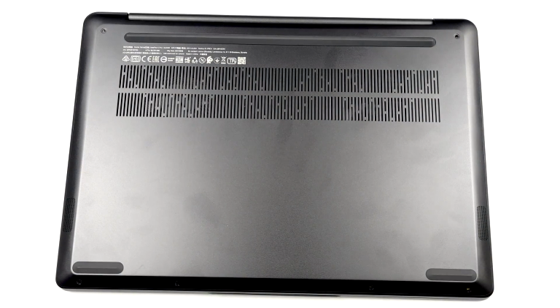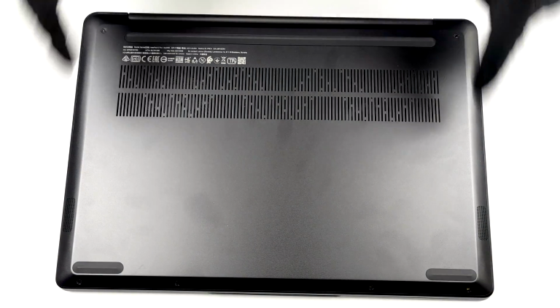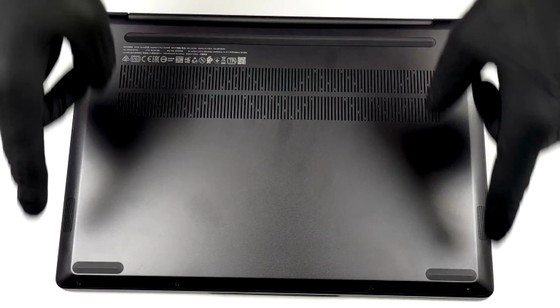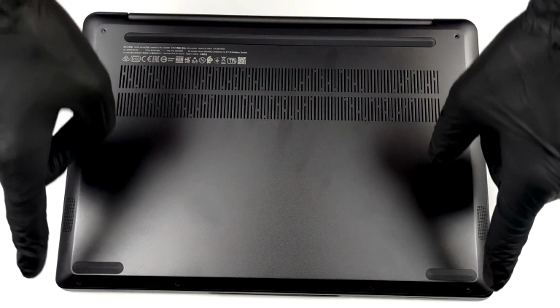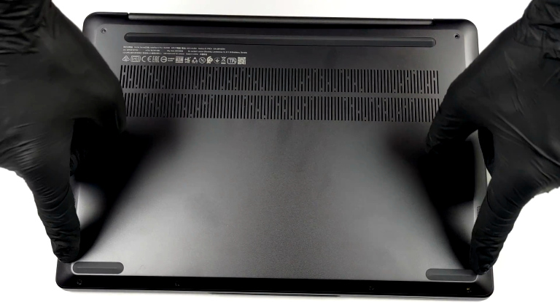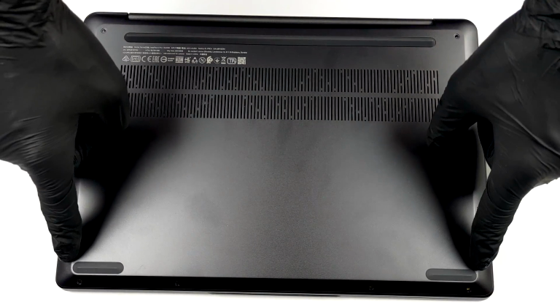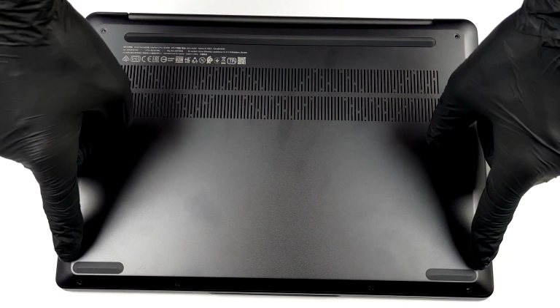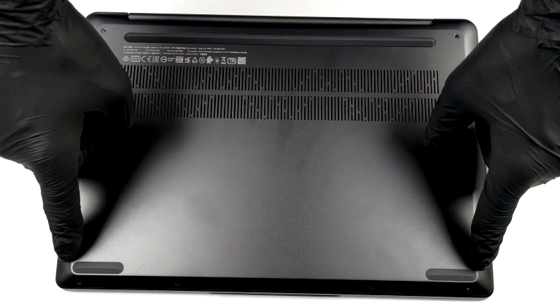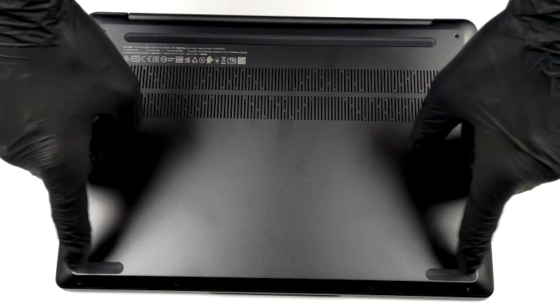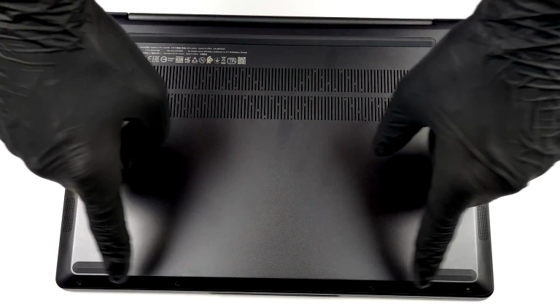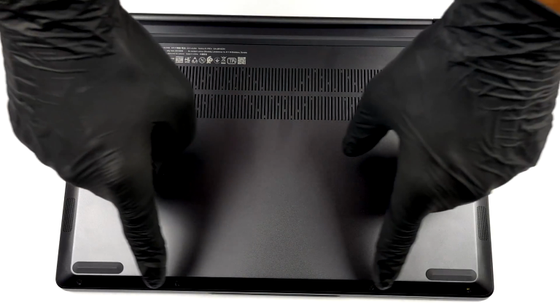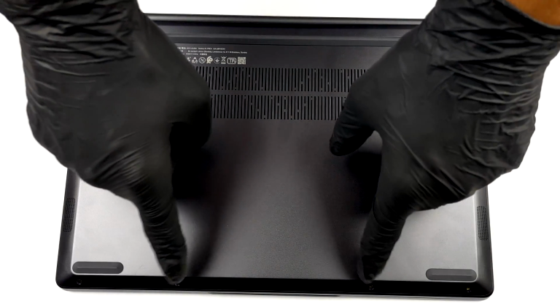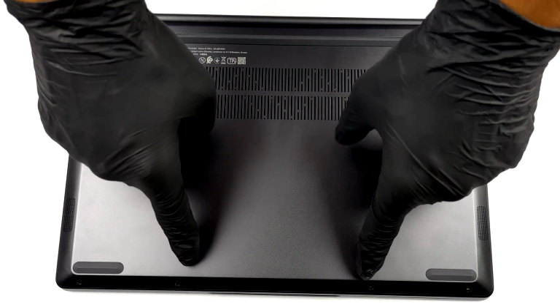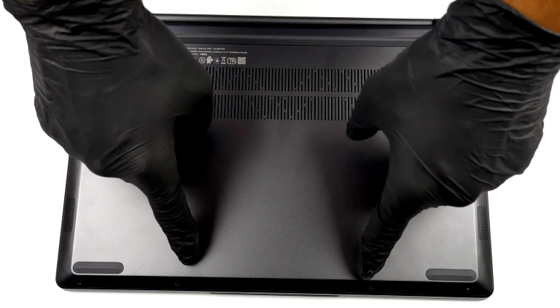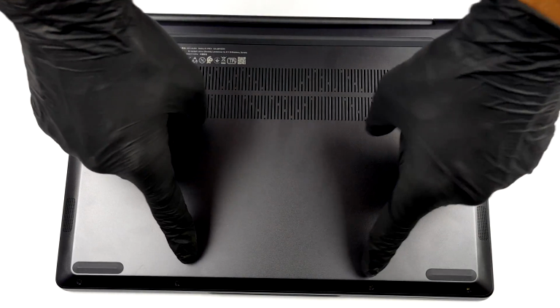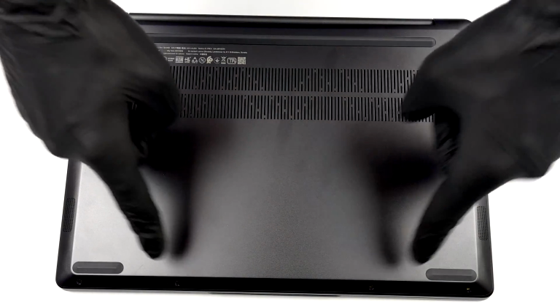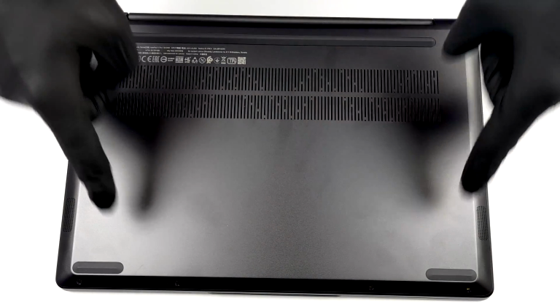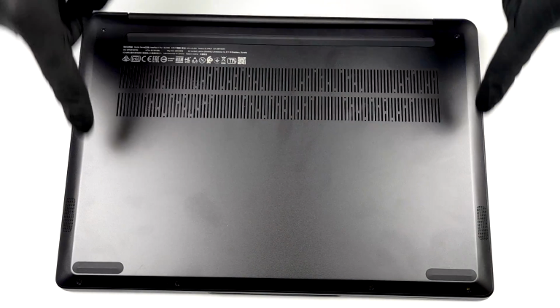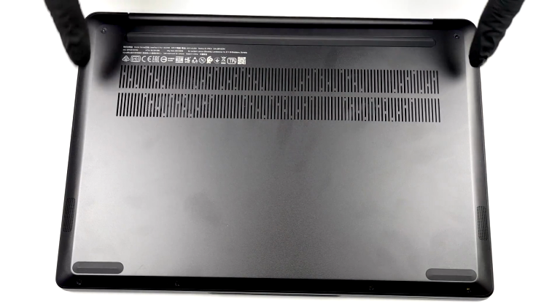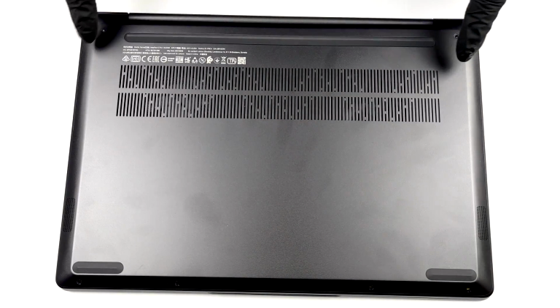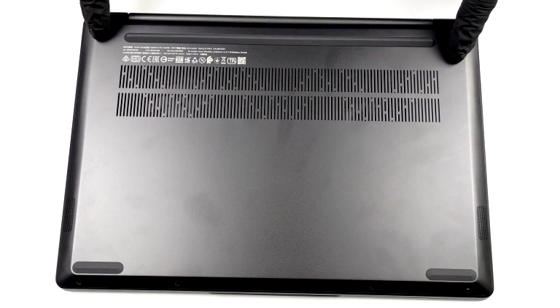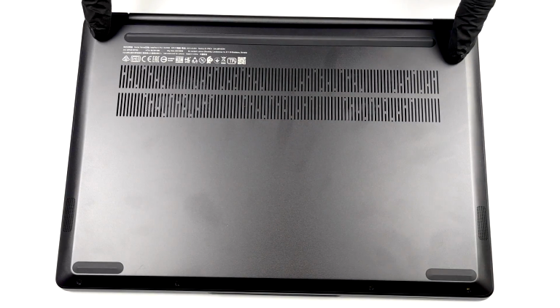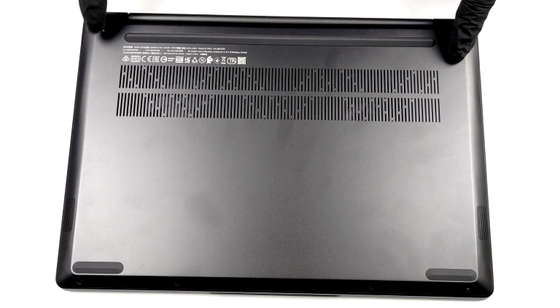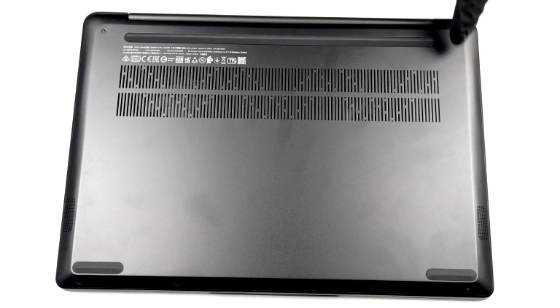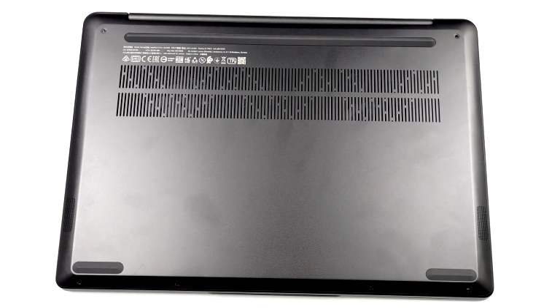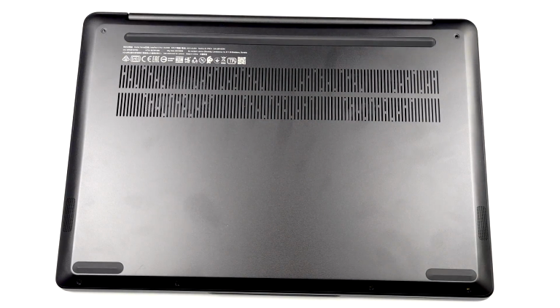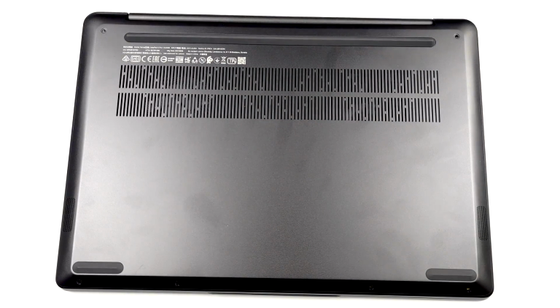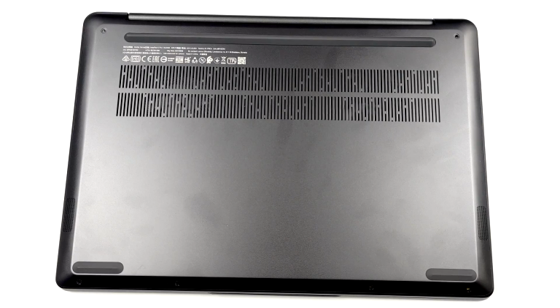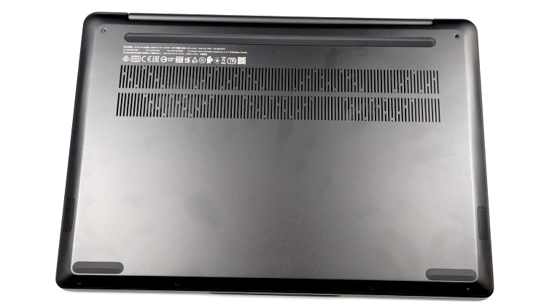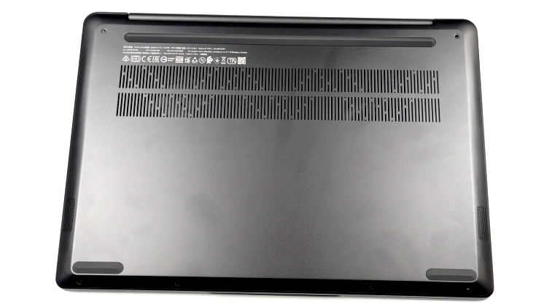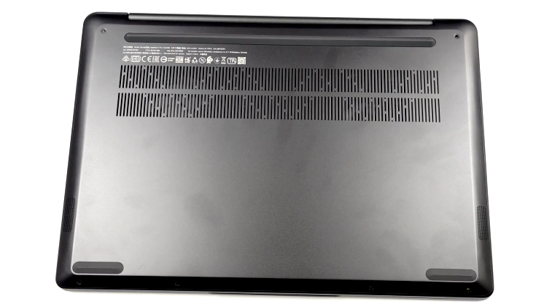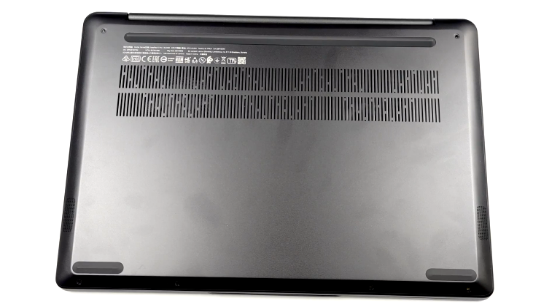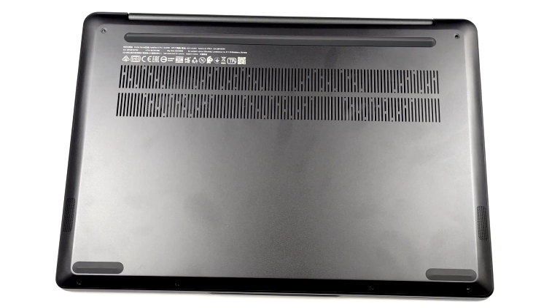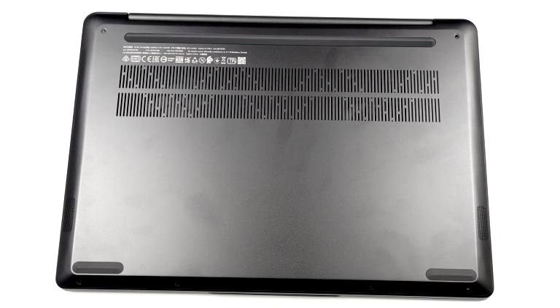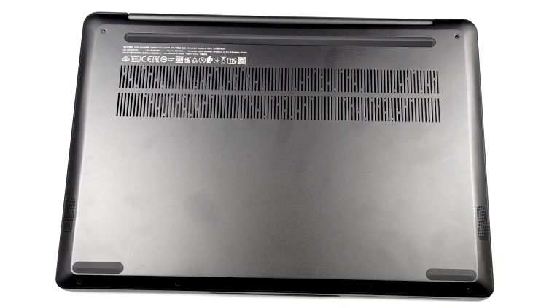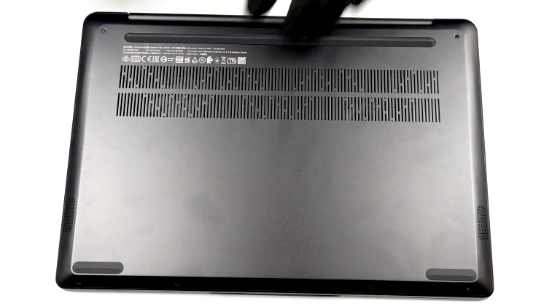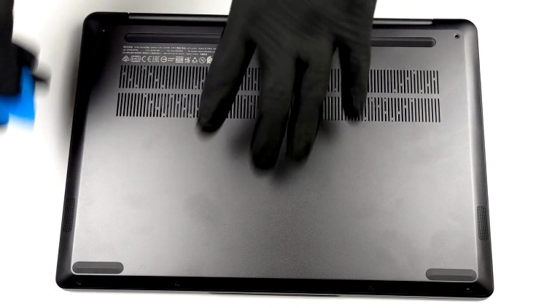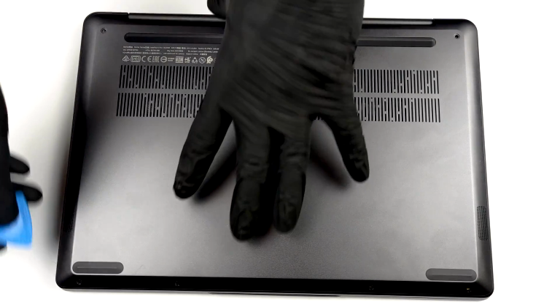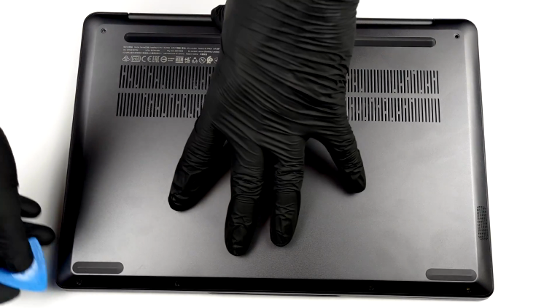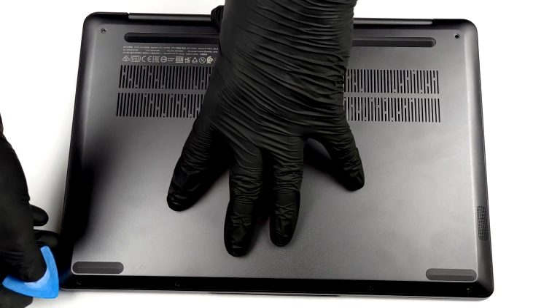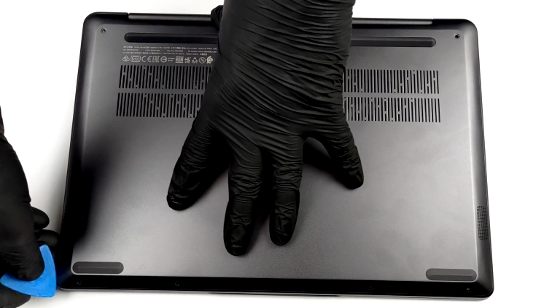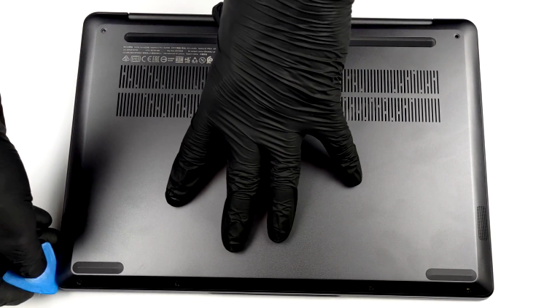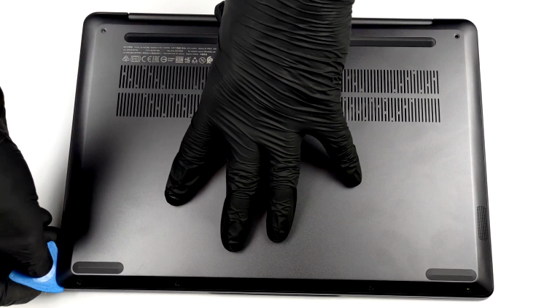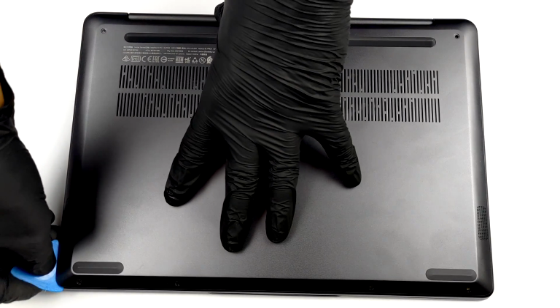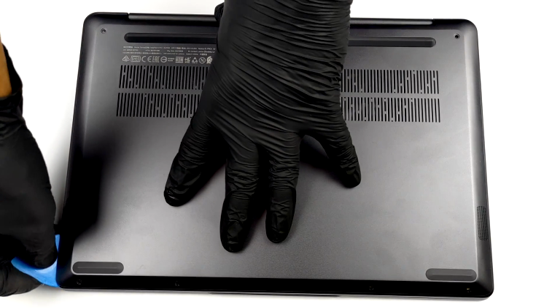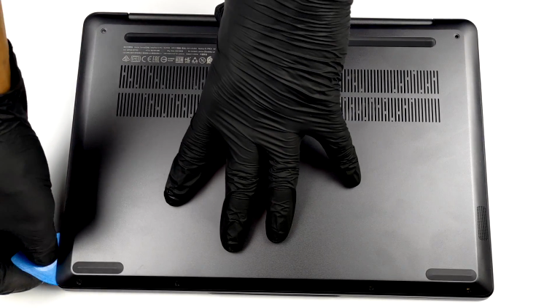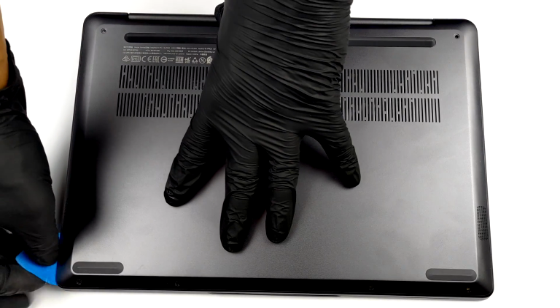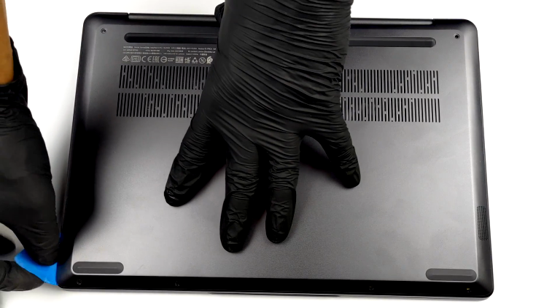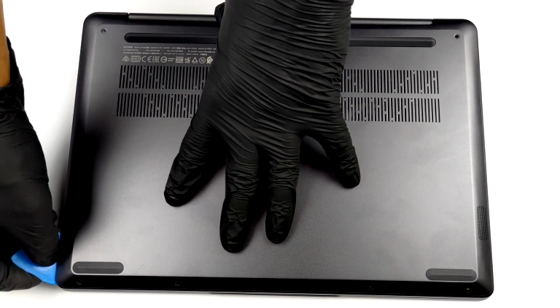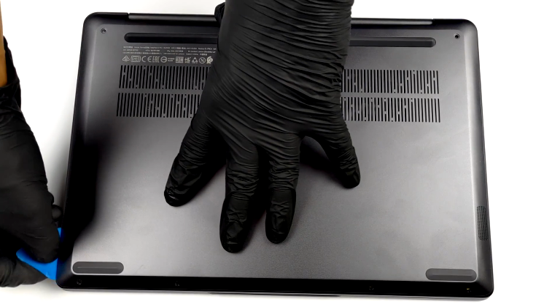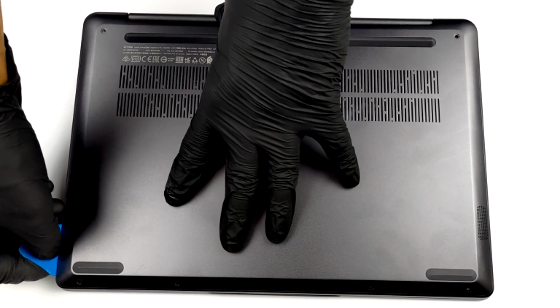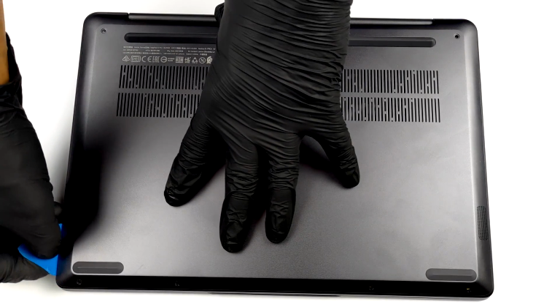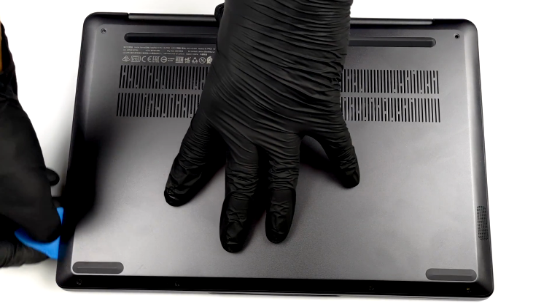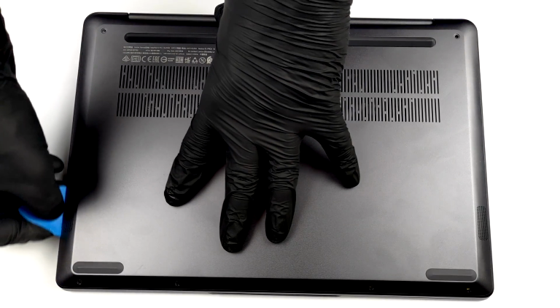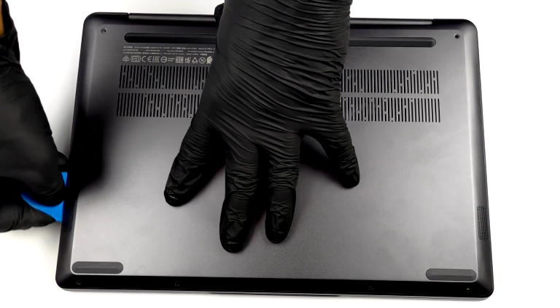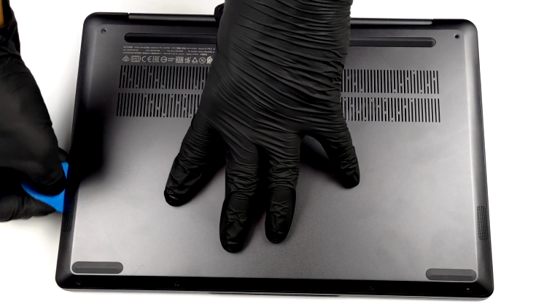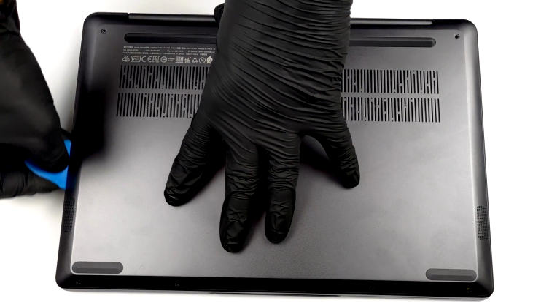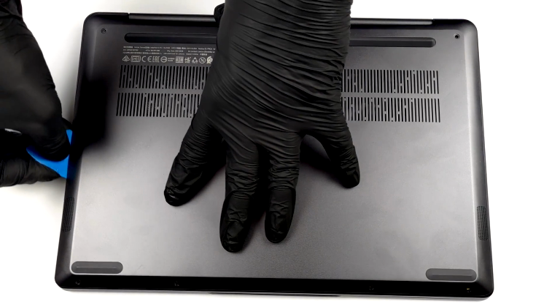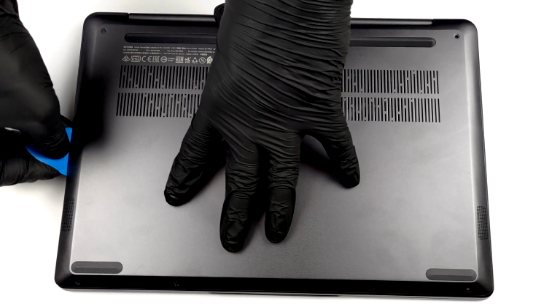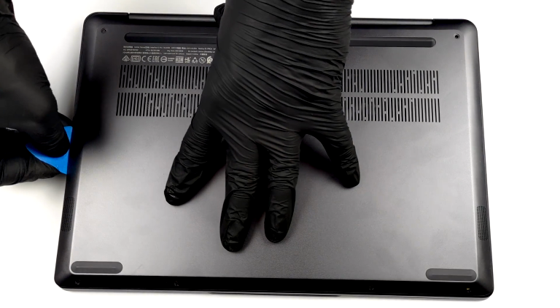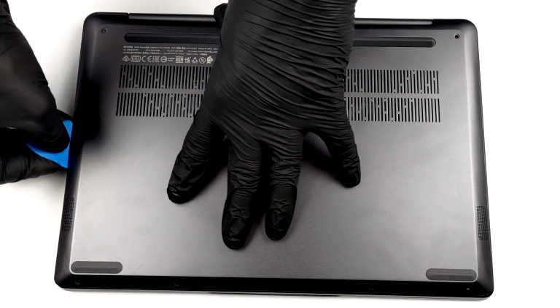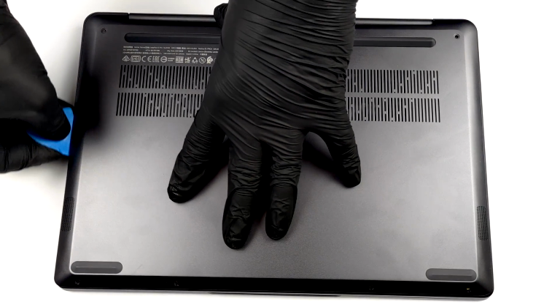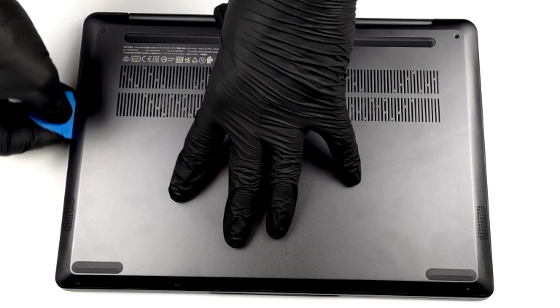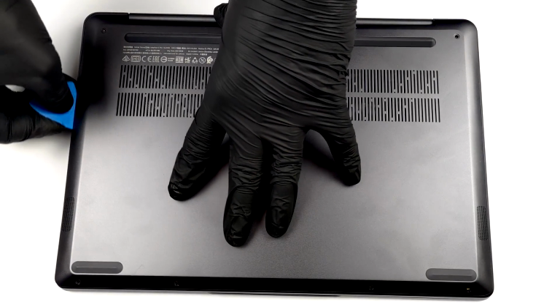Hello, this is Laptop Media, and today we will show you how to open the Lenovo IdeaPad 5 Pro 14 and what's inside of it.